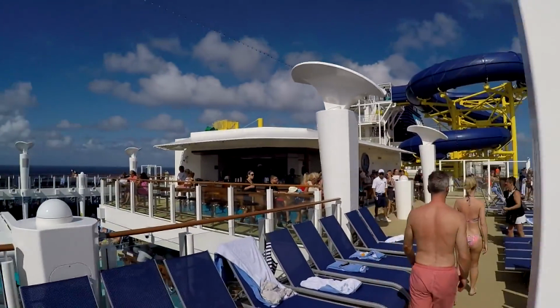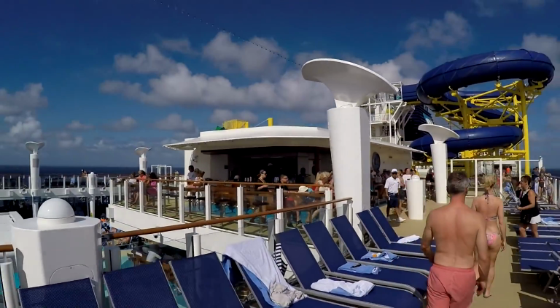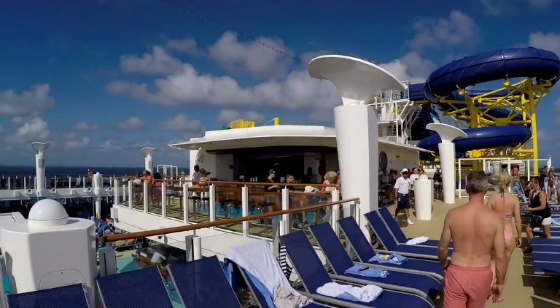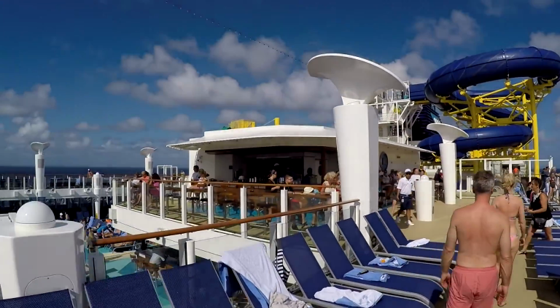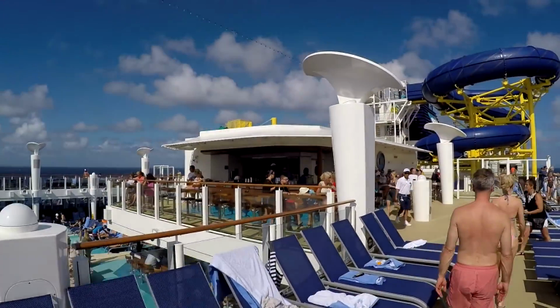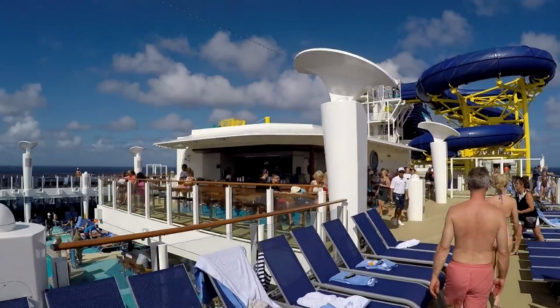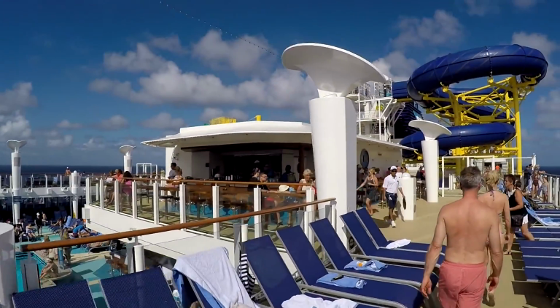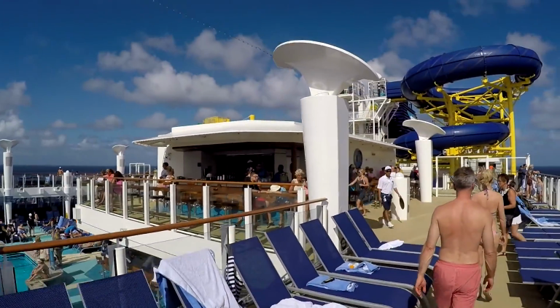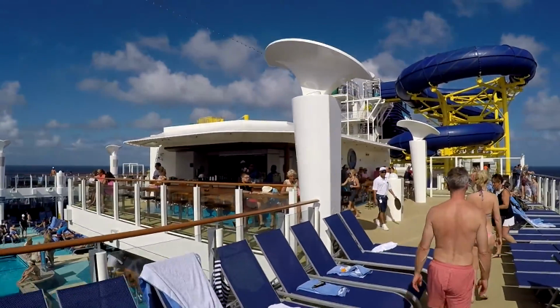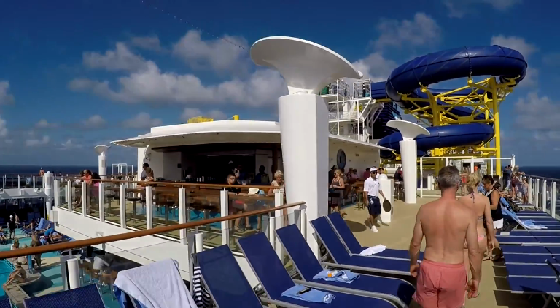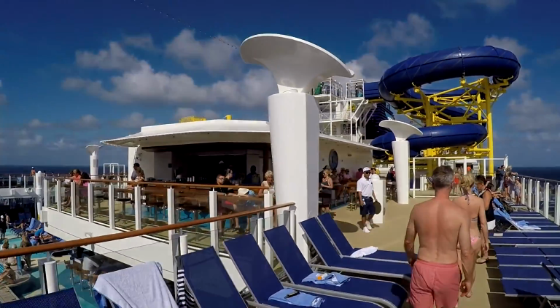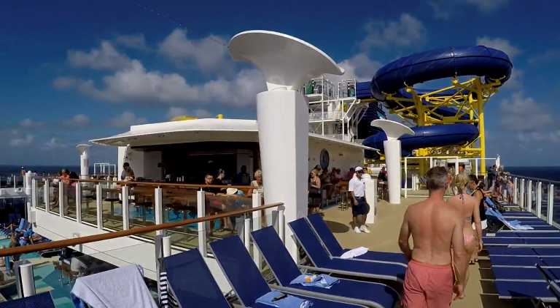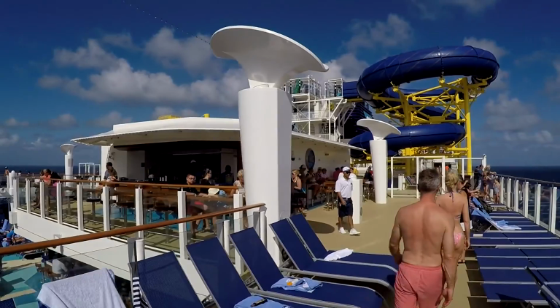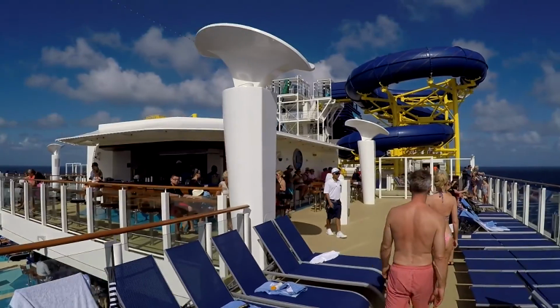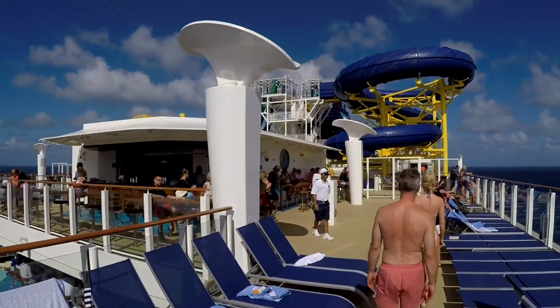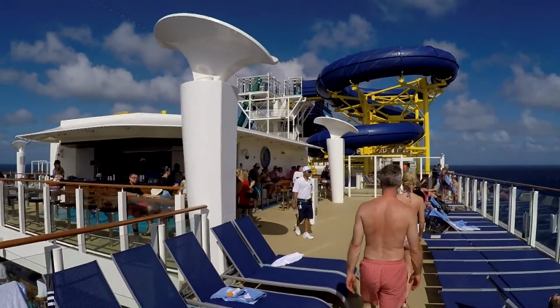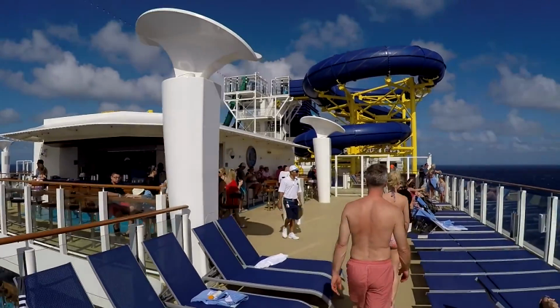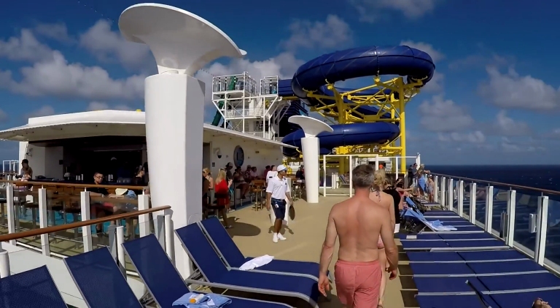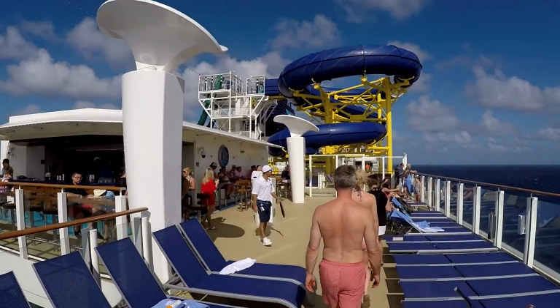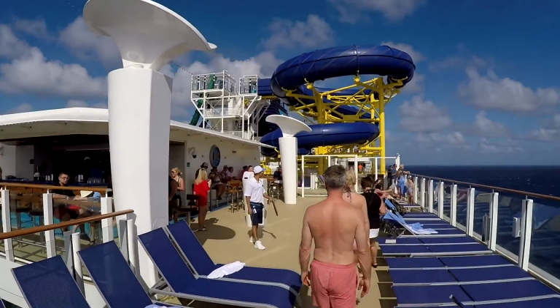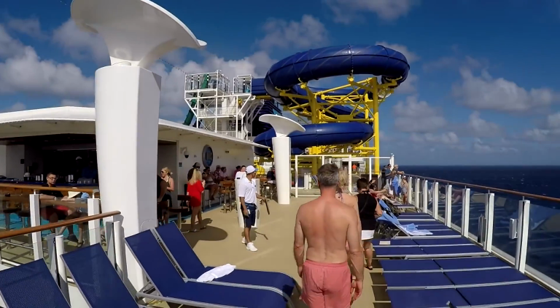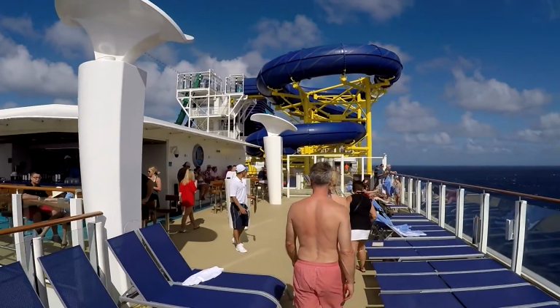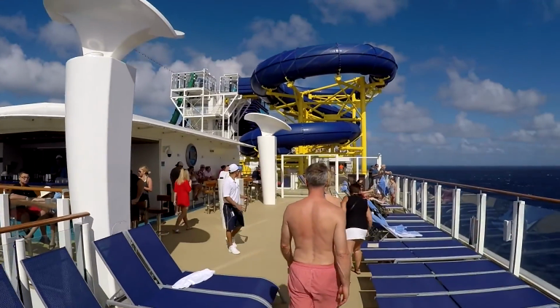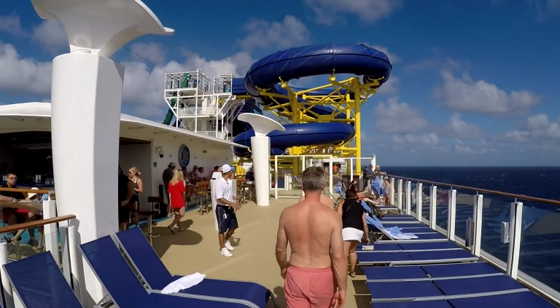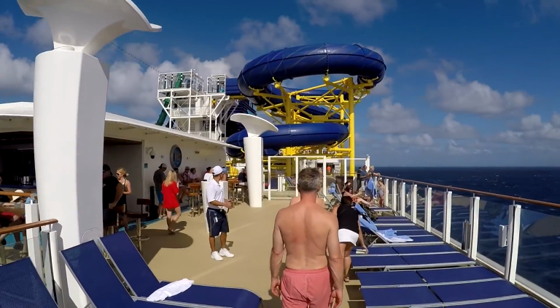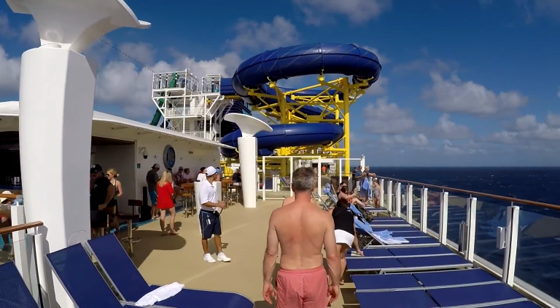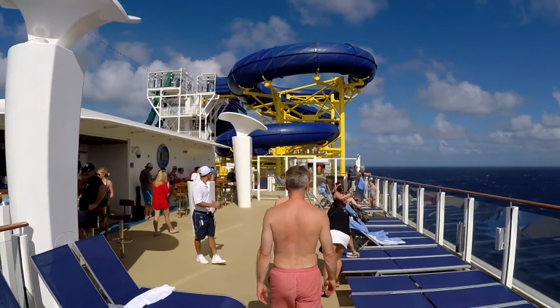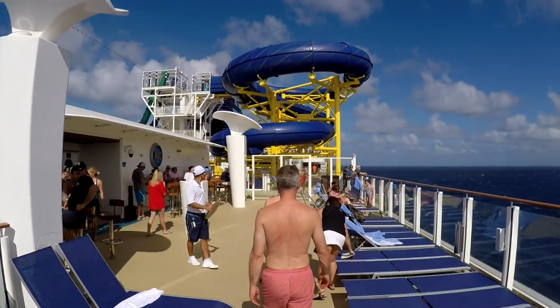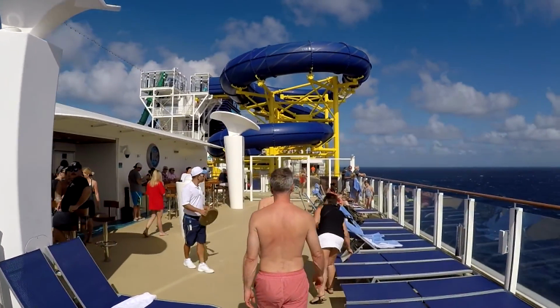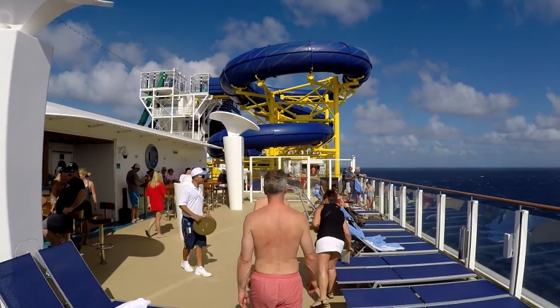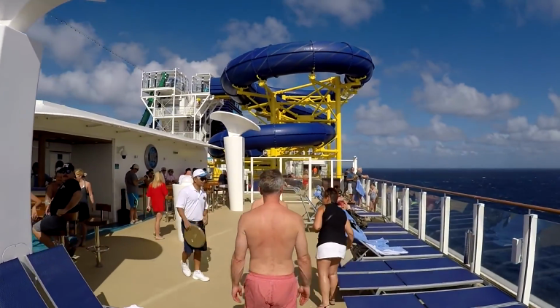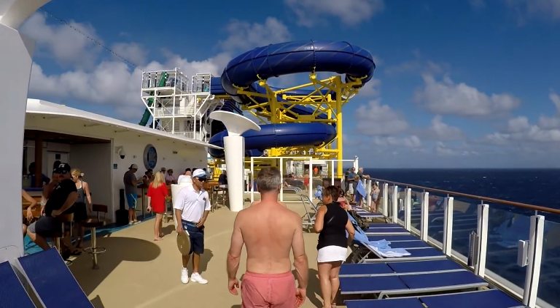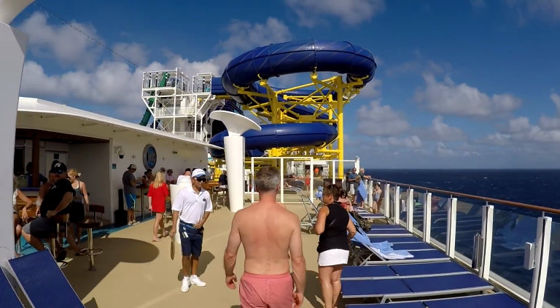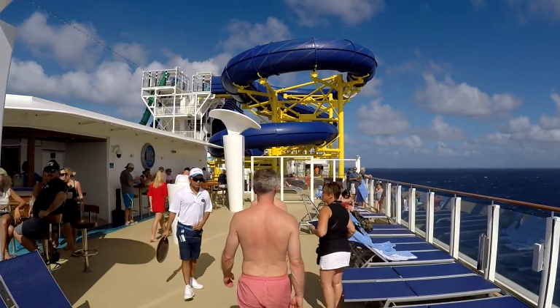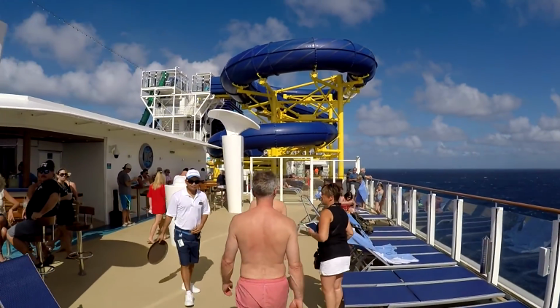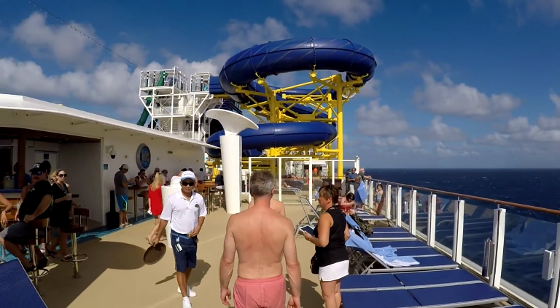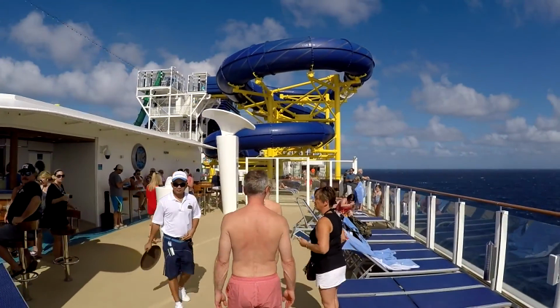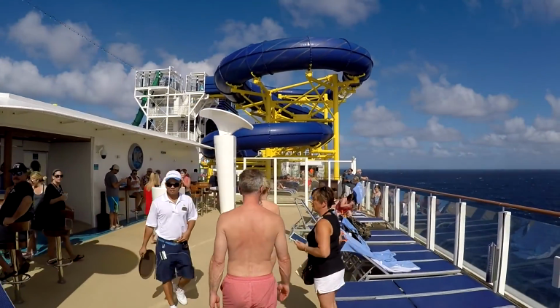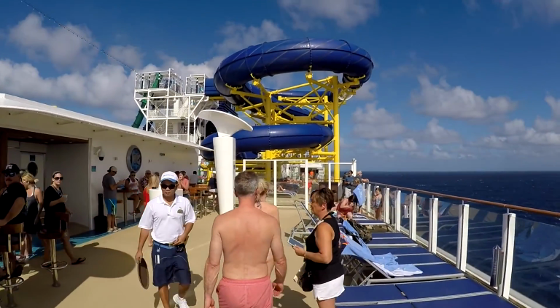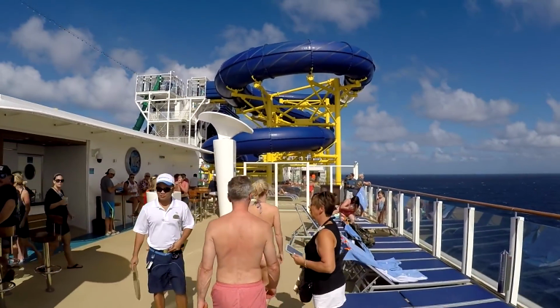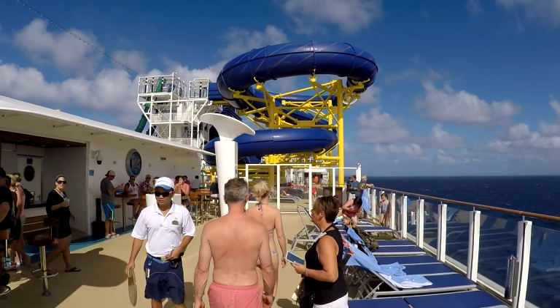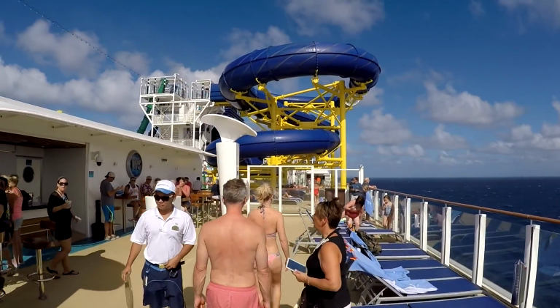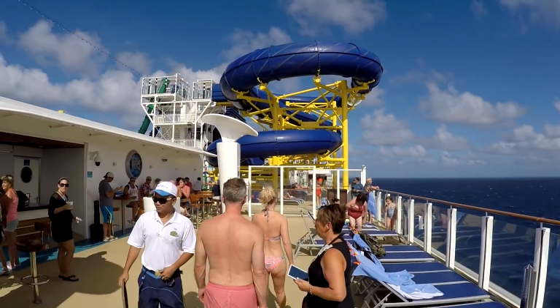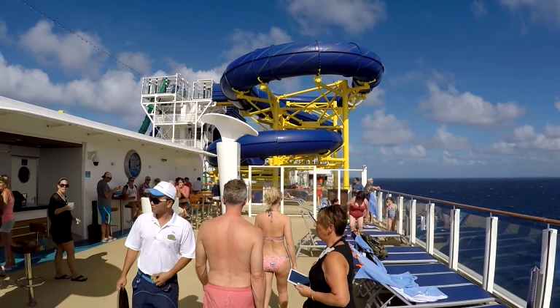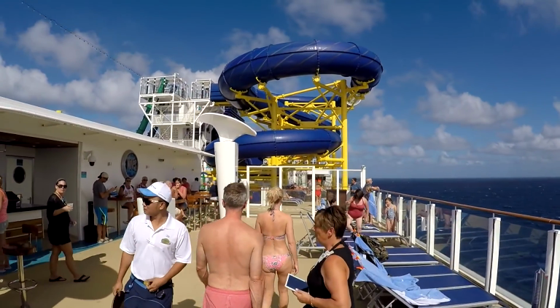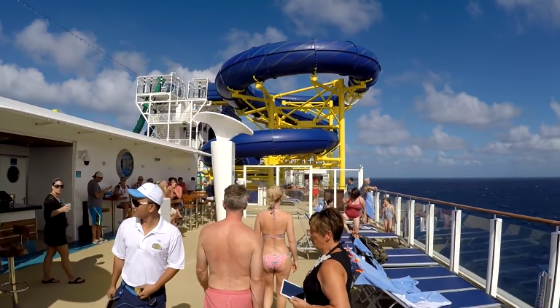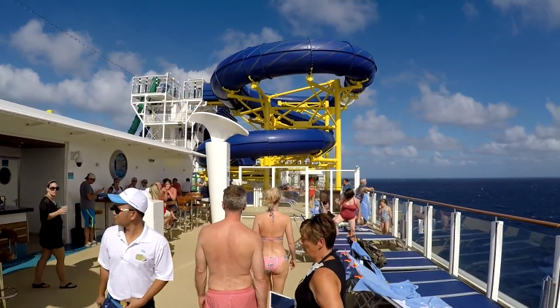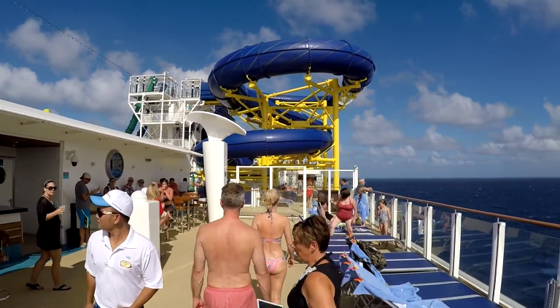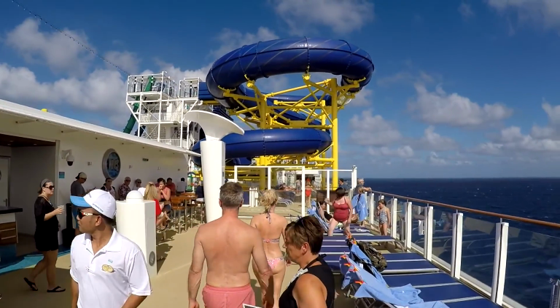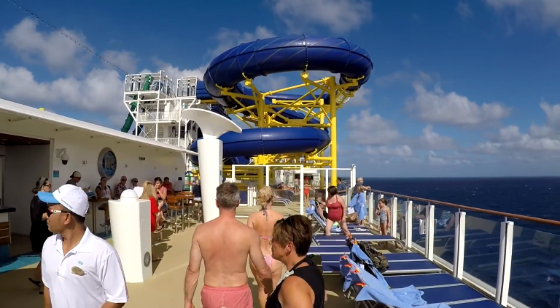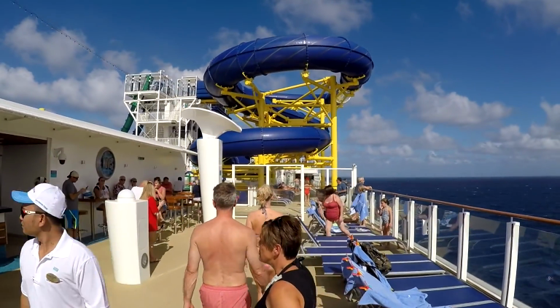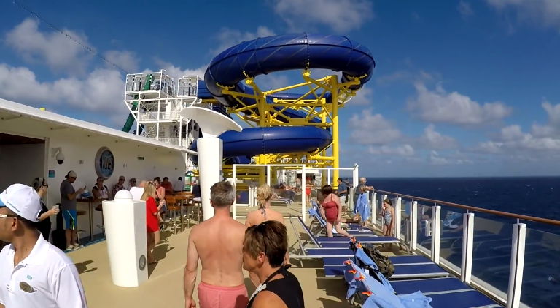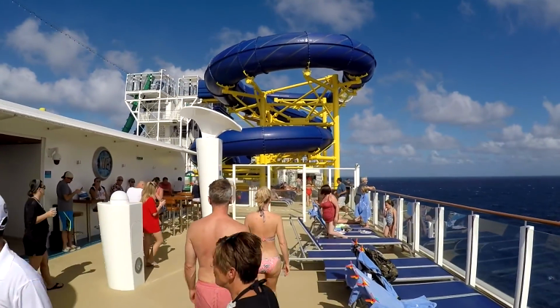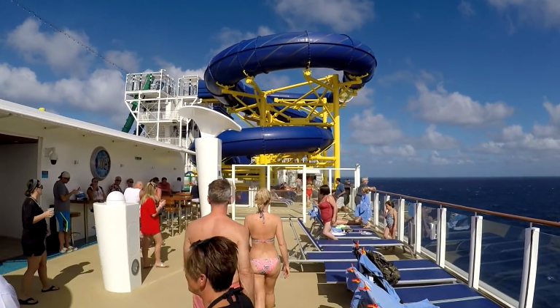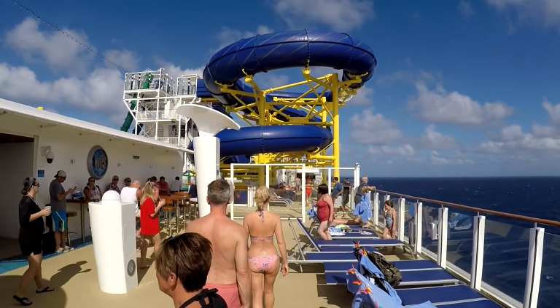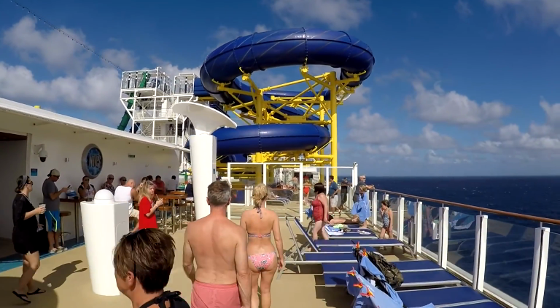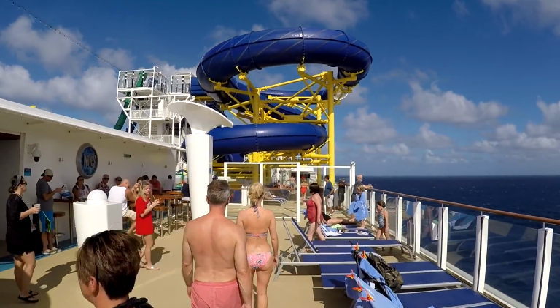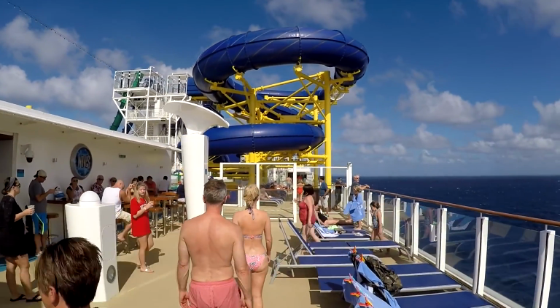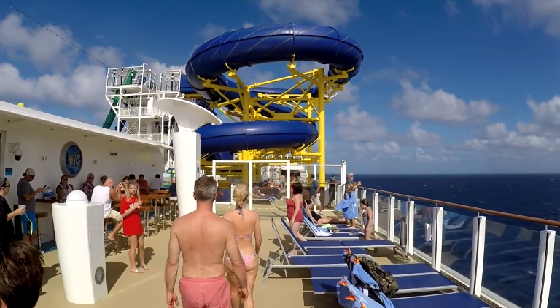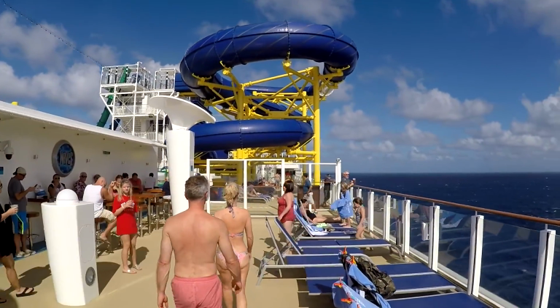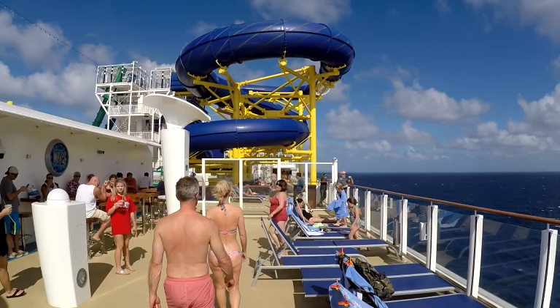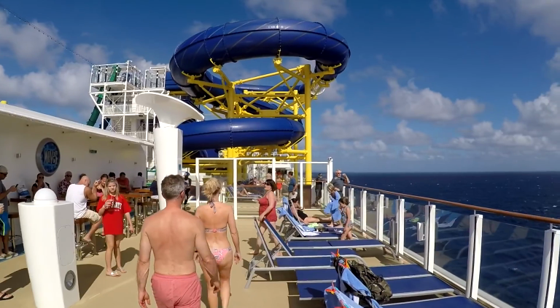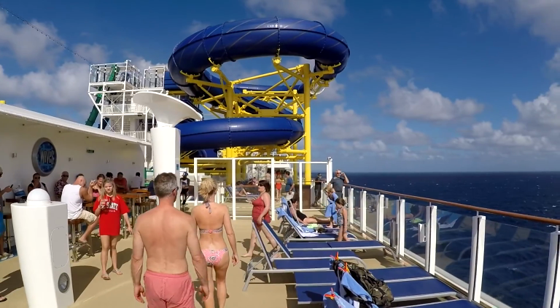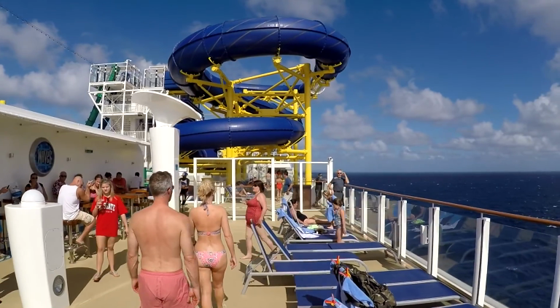Unfortunately, we didn't get a whole lot of footage this day. We kind of took the day off and enjoyed a relaxing day at sea.